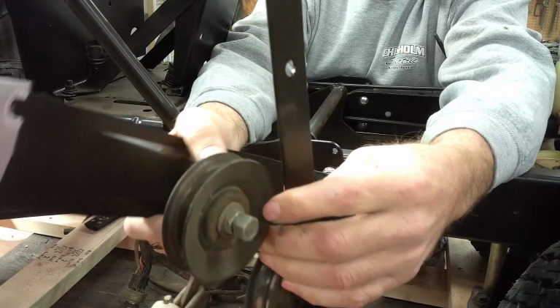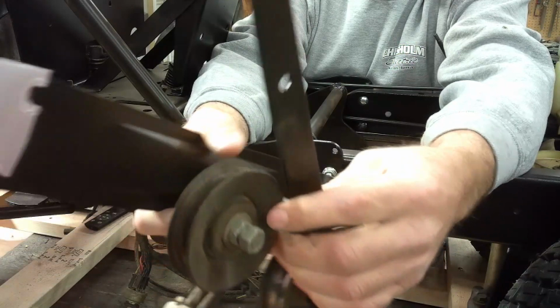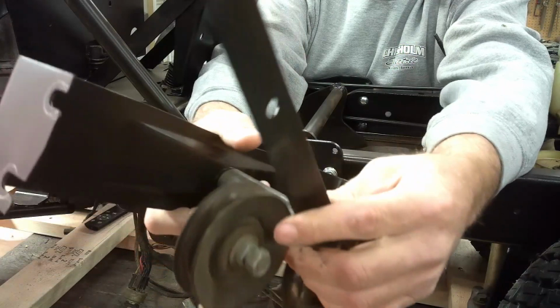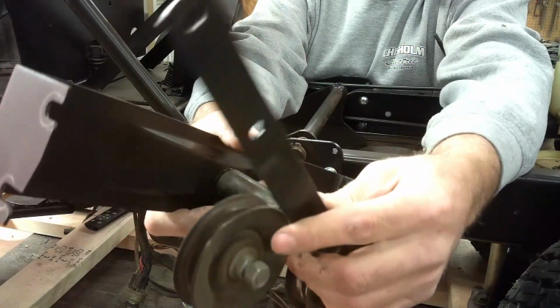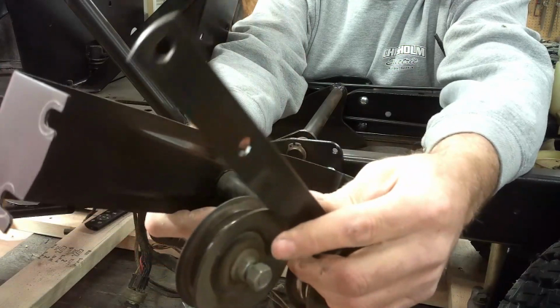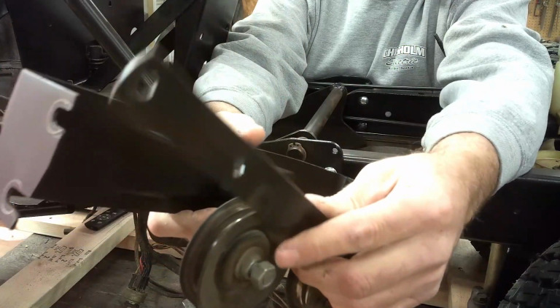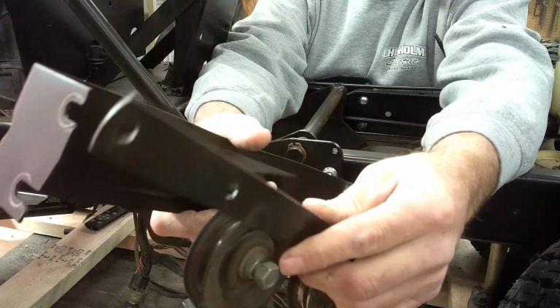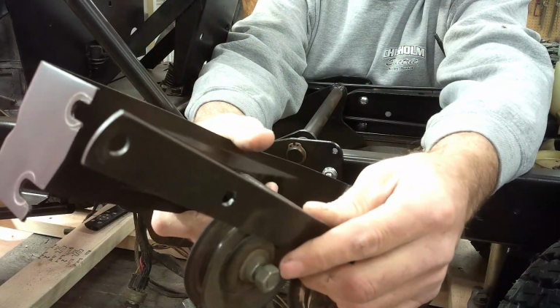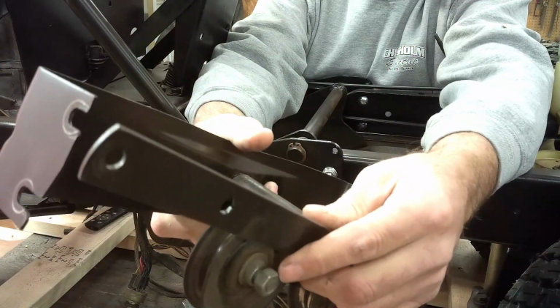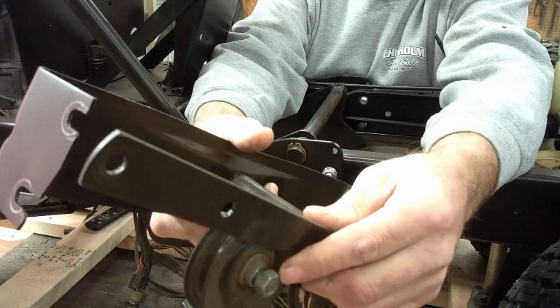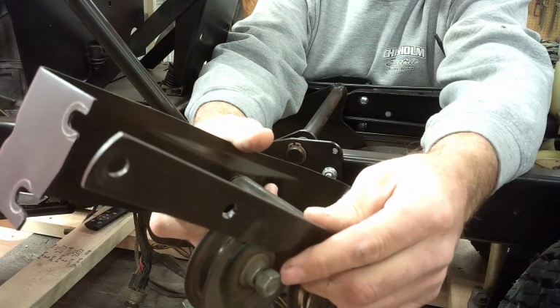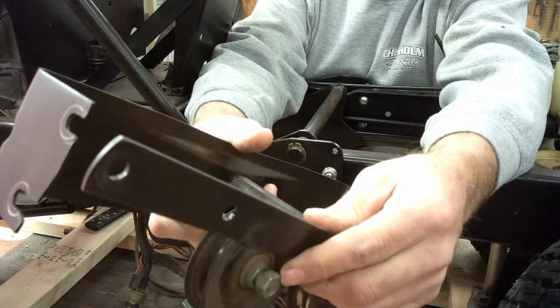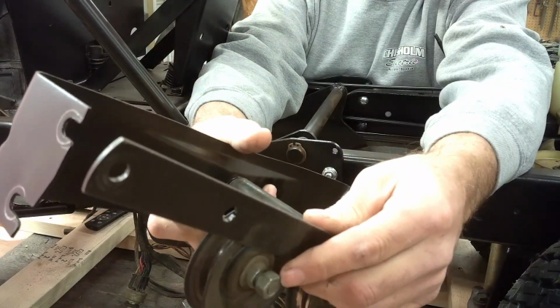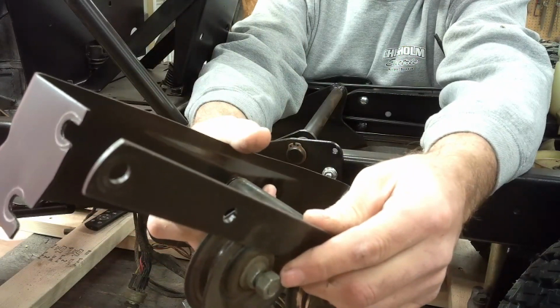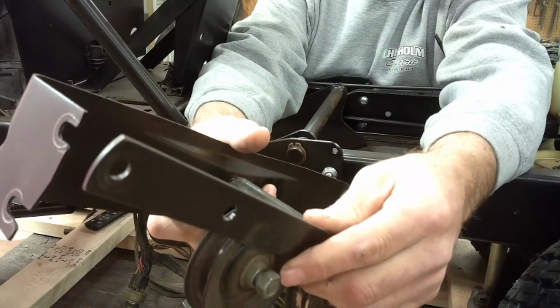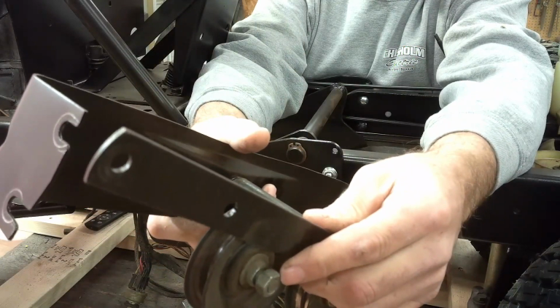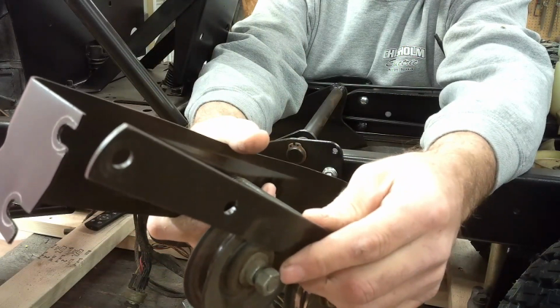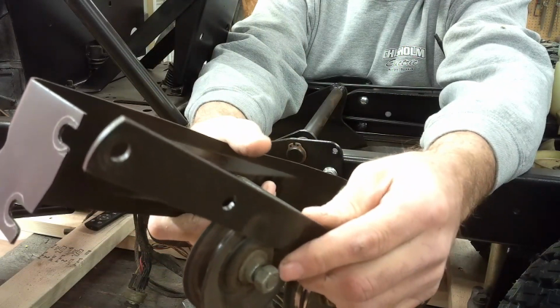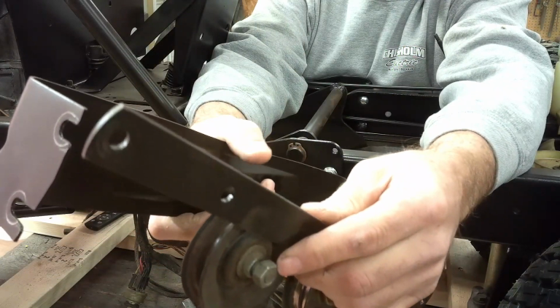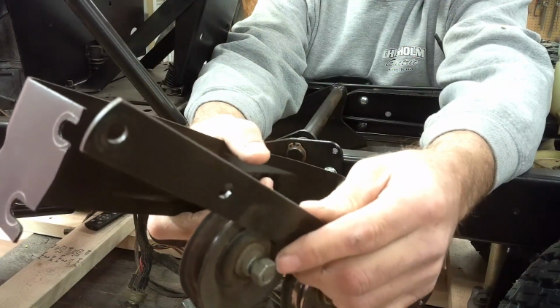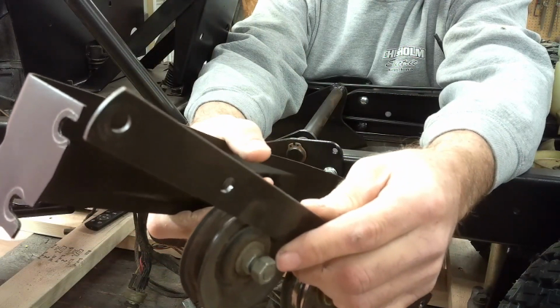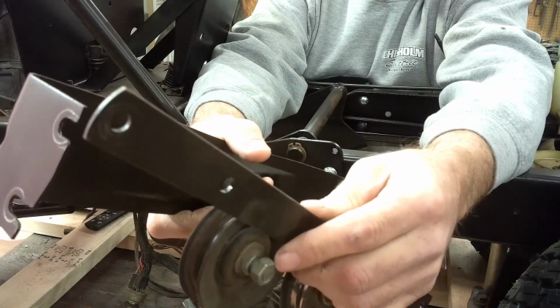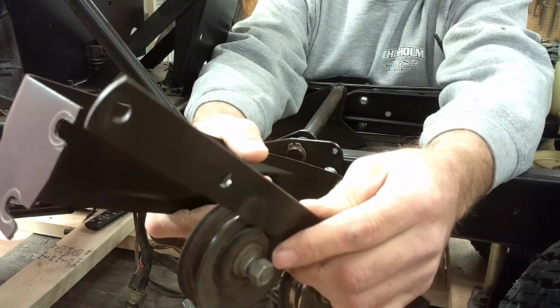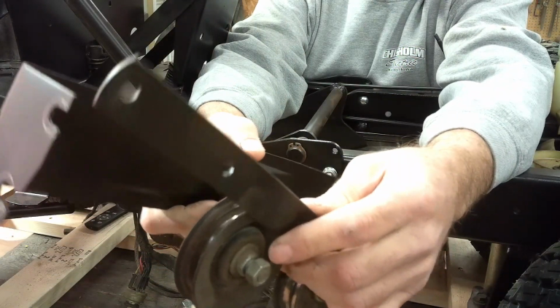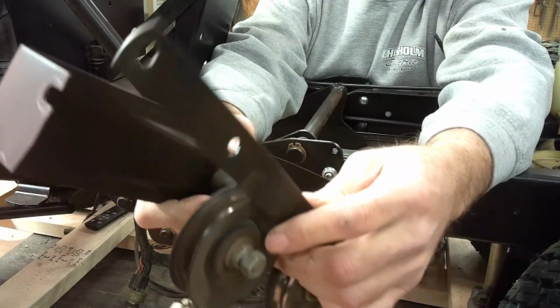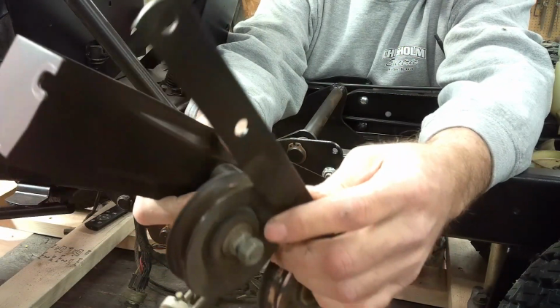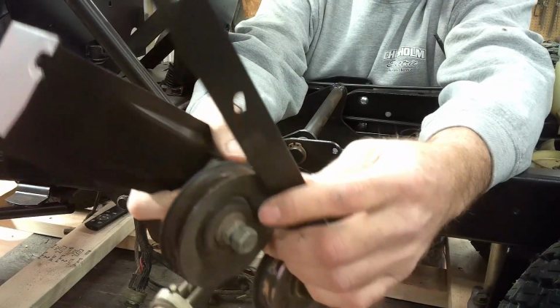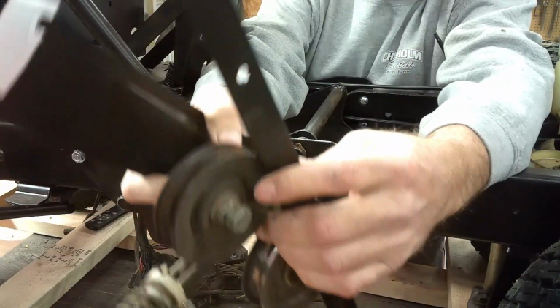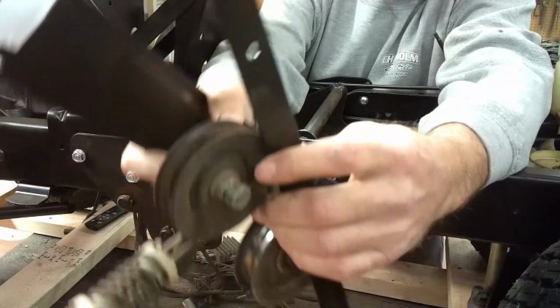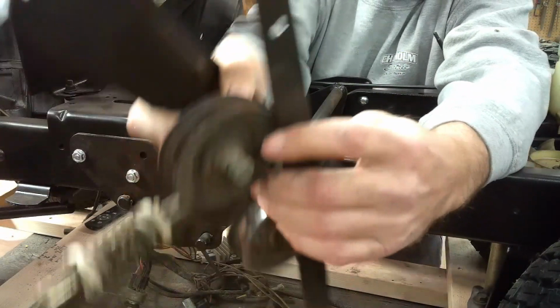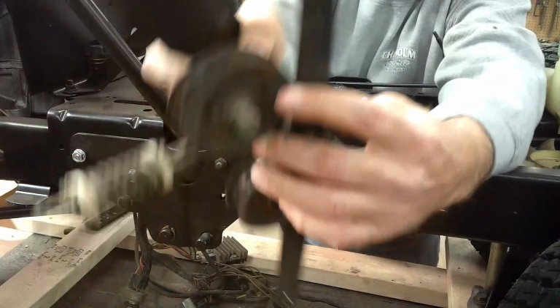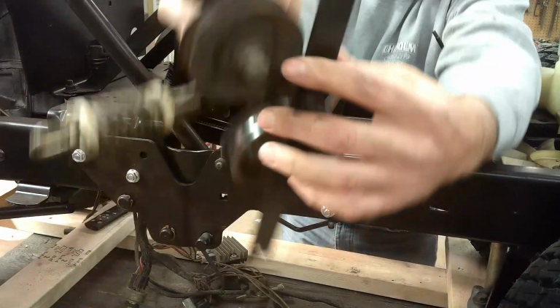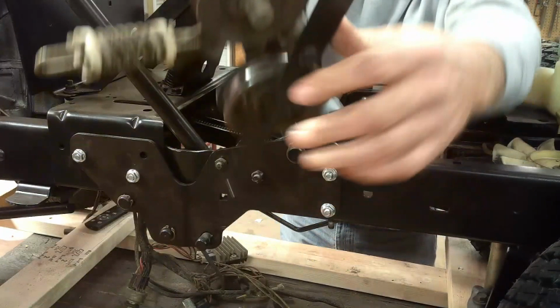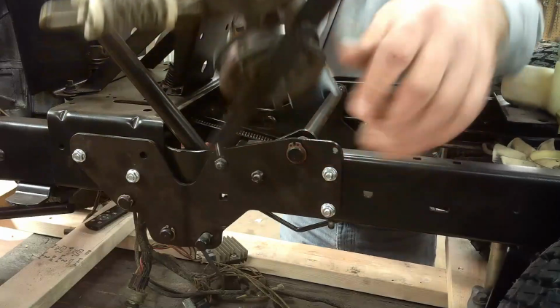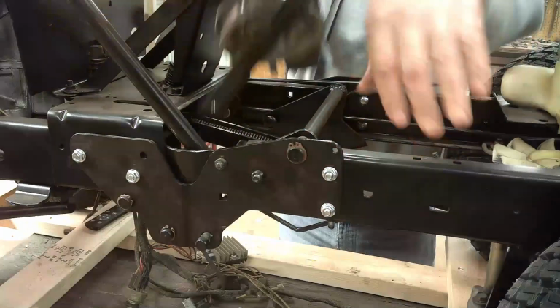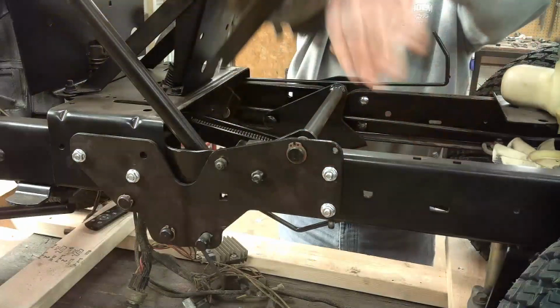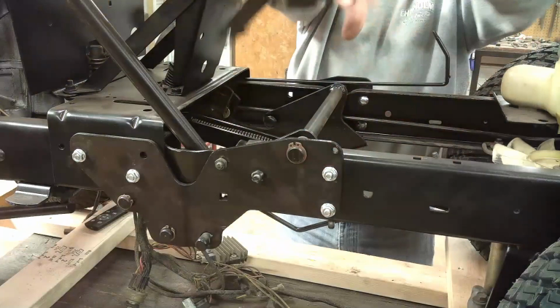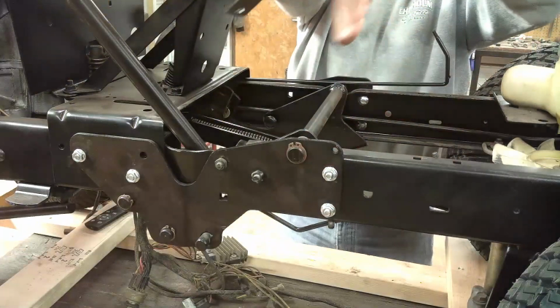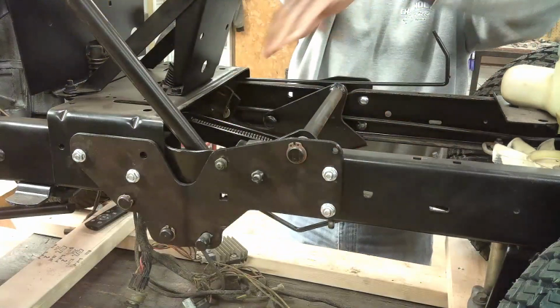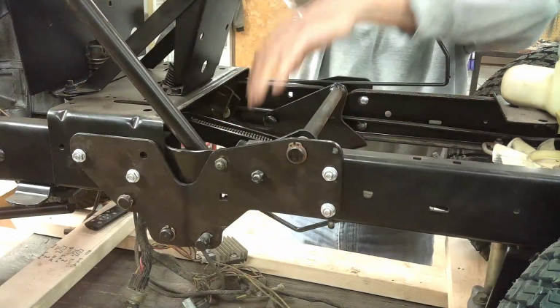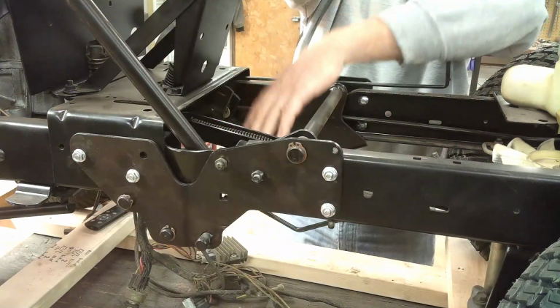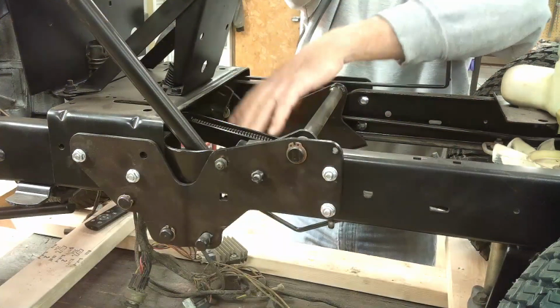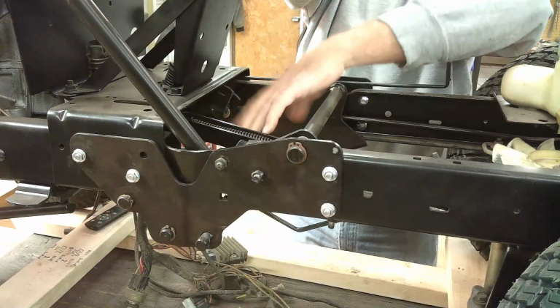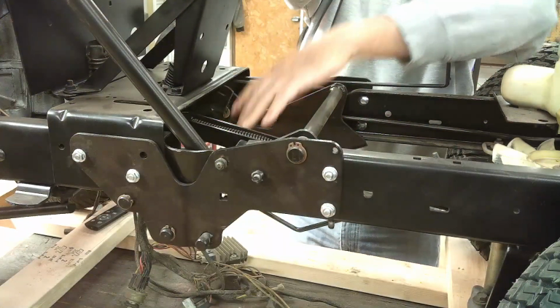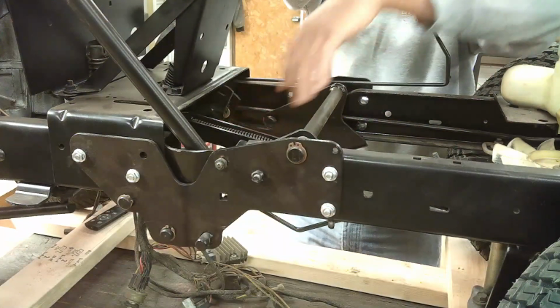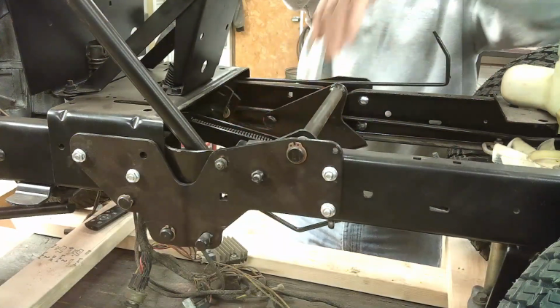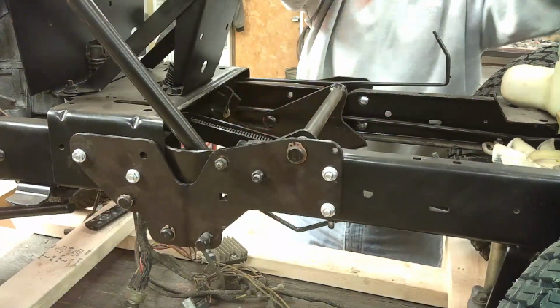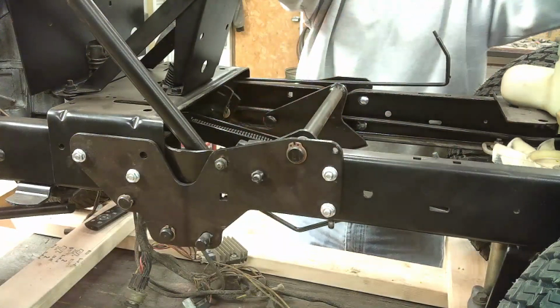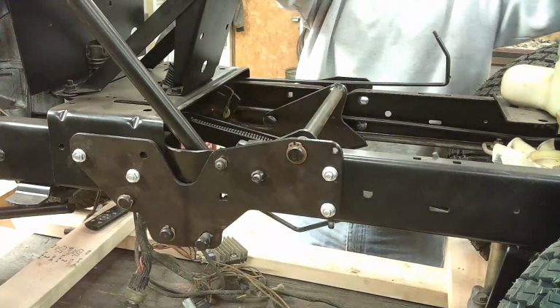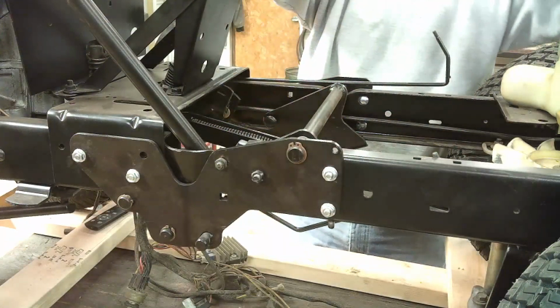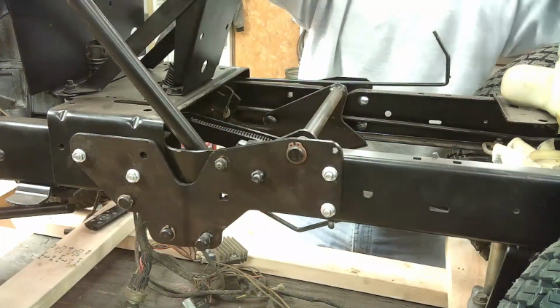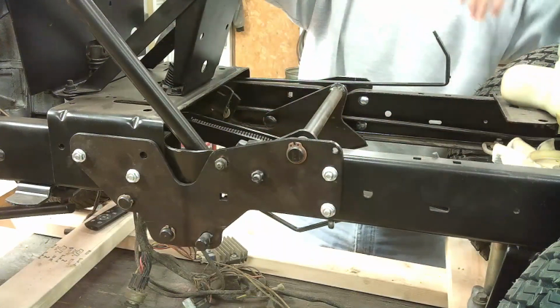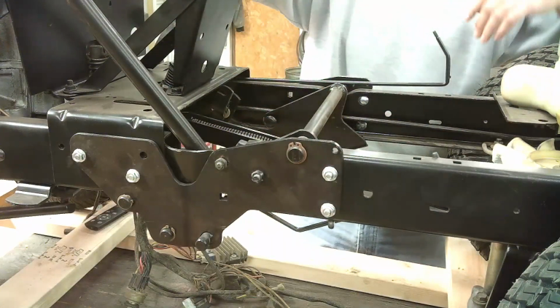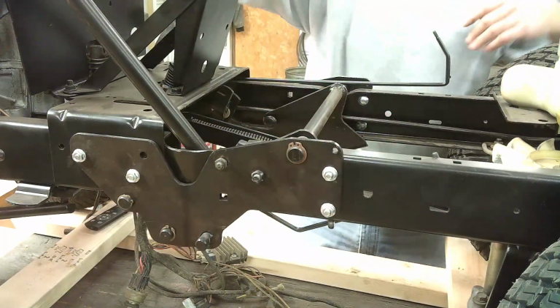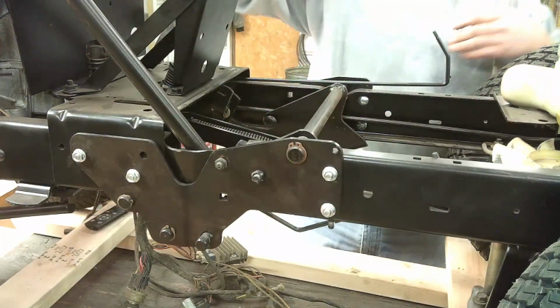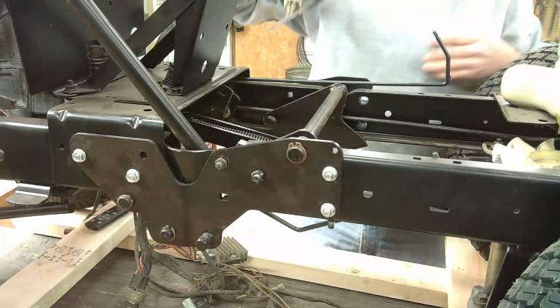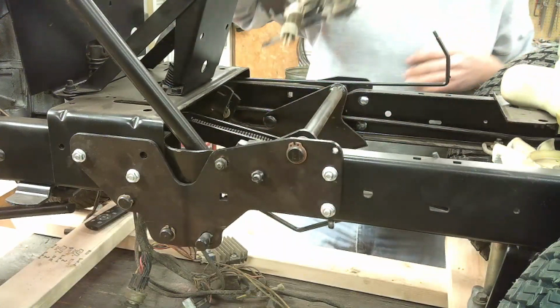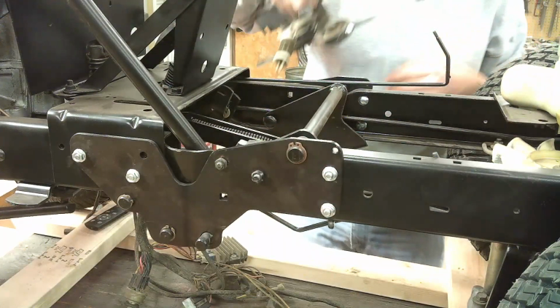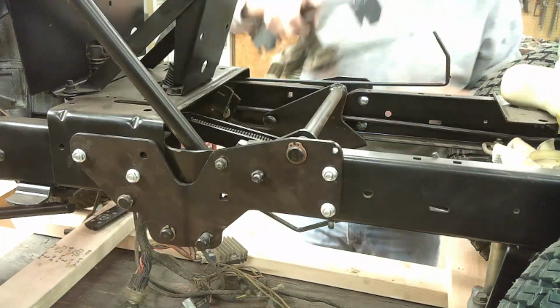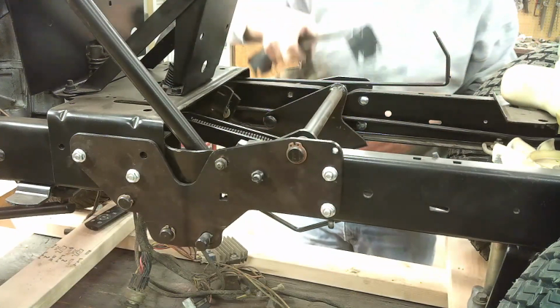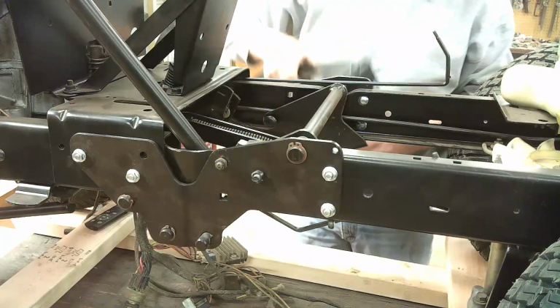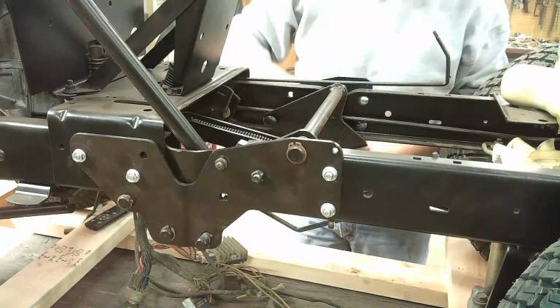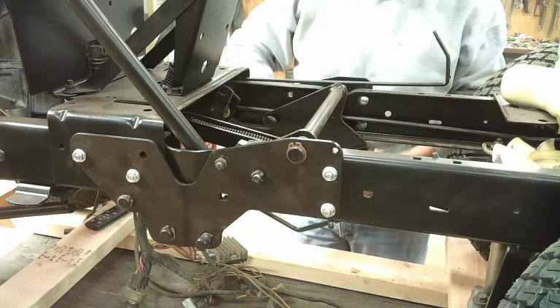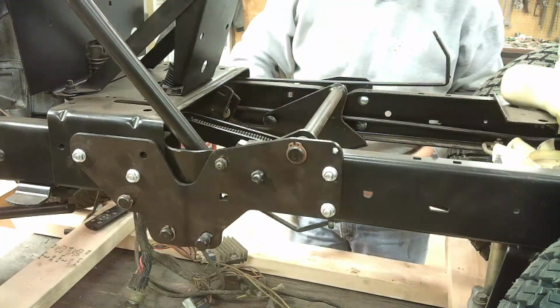It essentially acts like a clutch. It mounts right down in here behind the steering column.